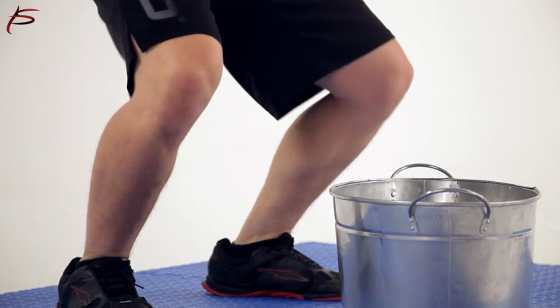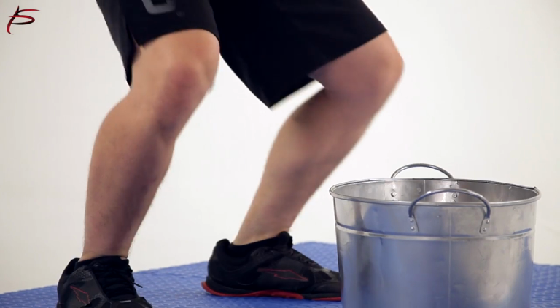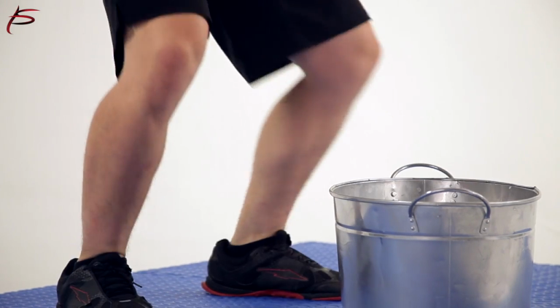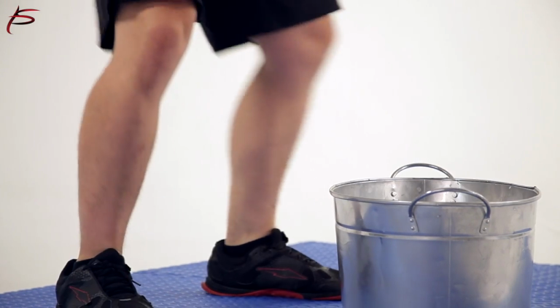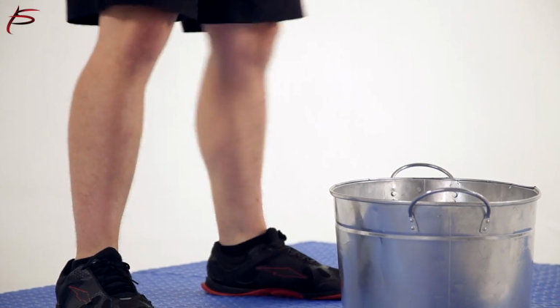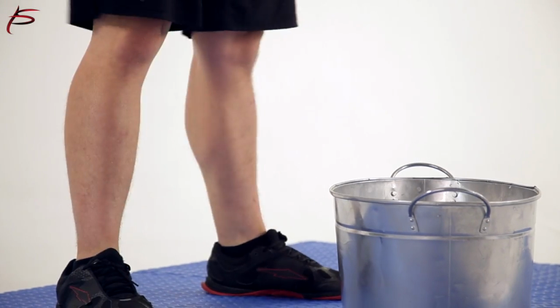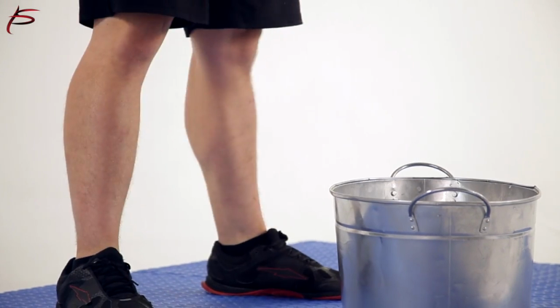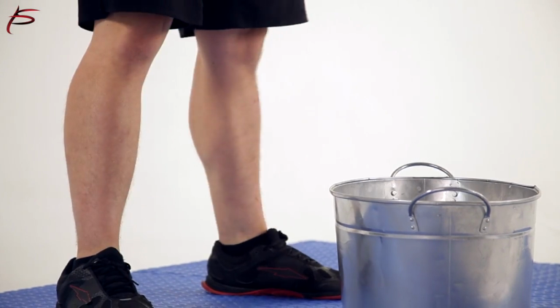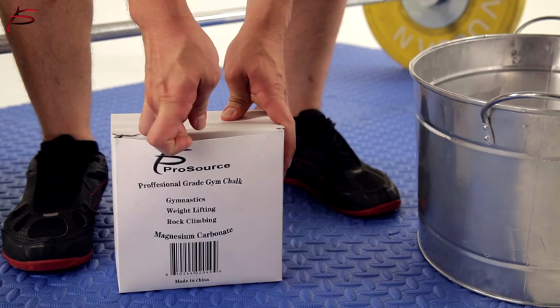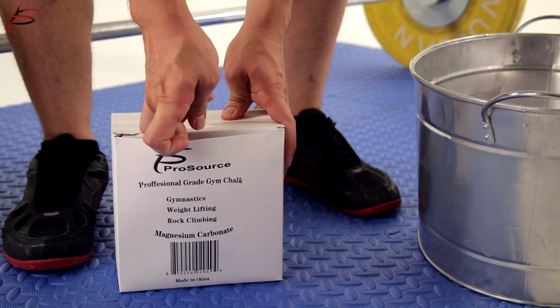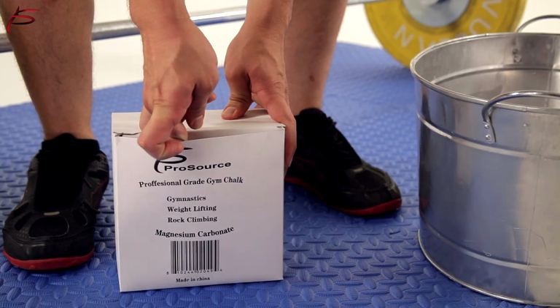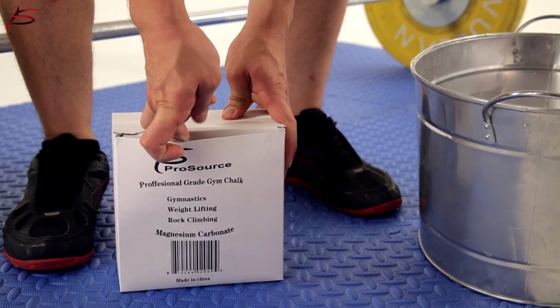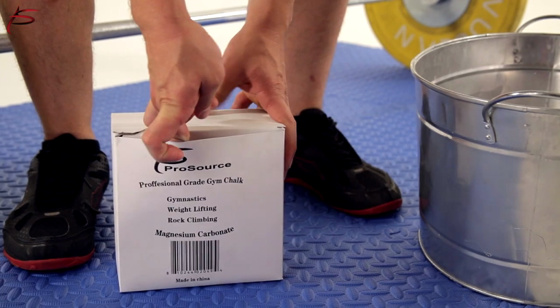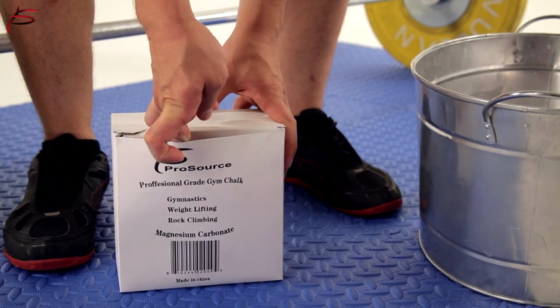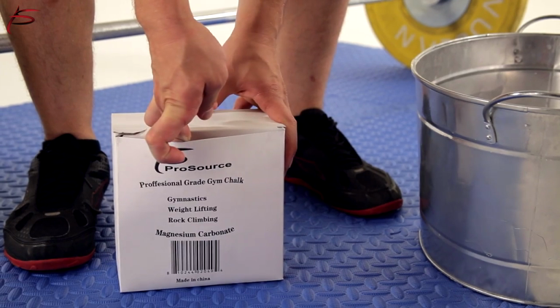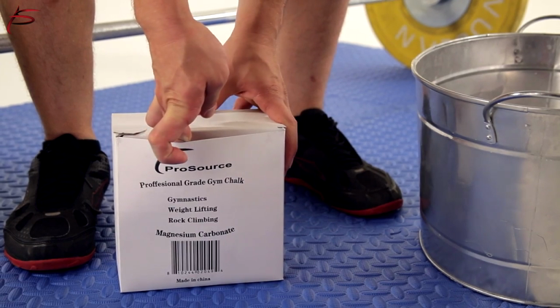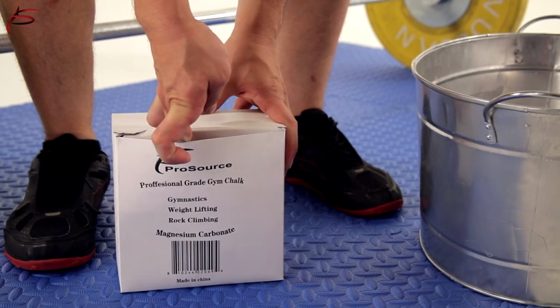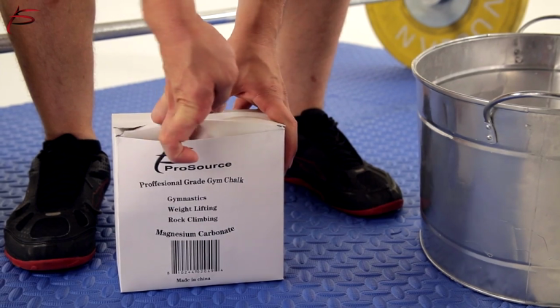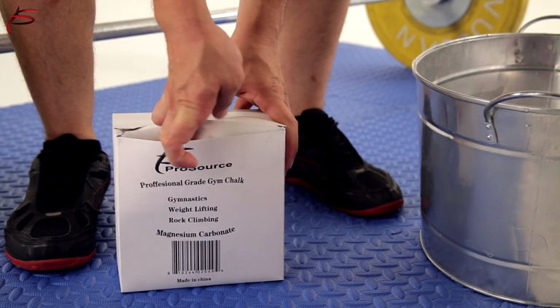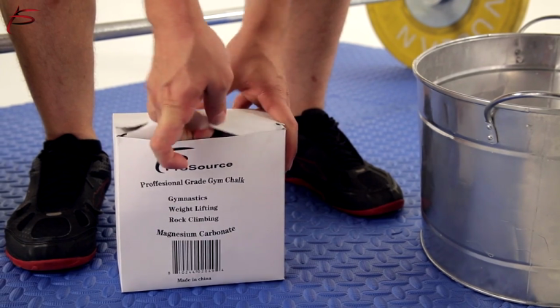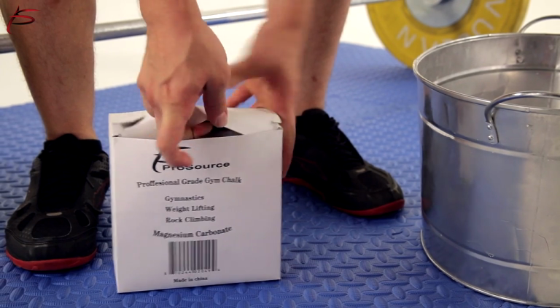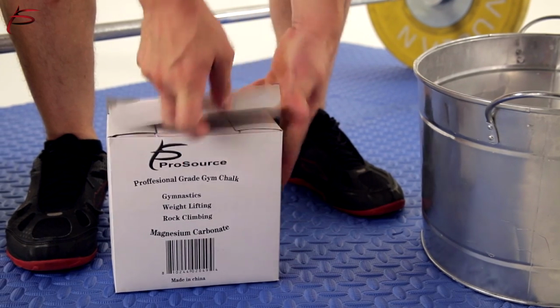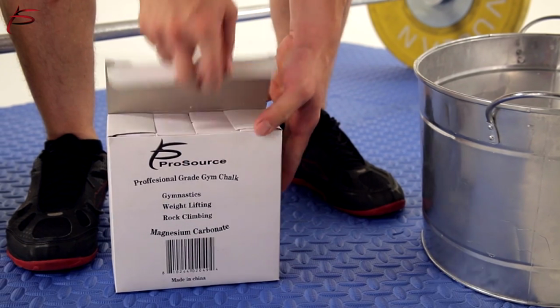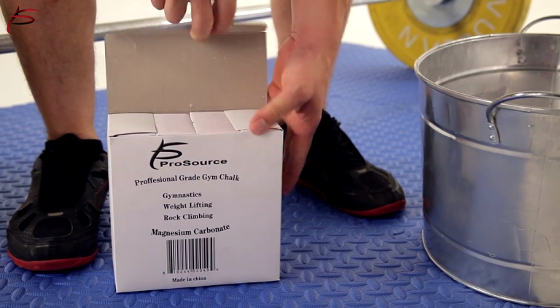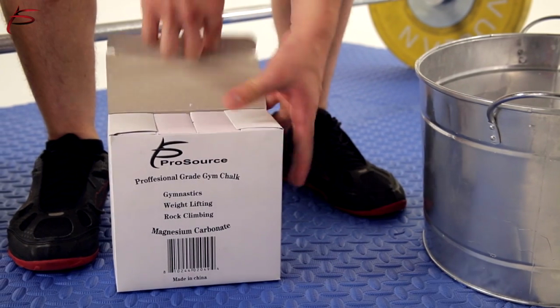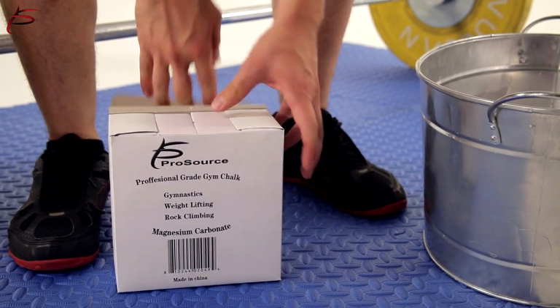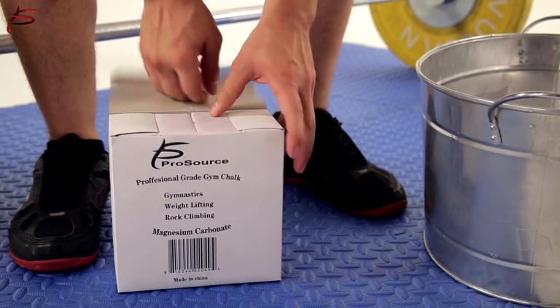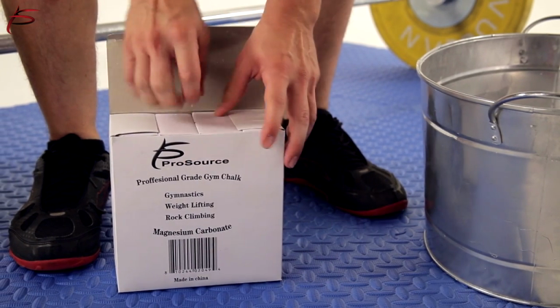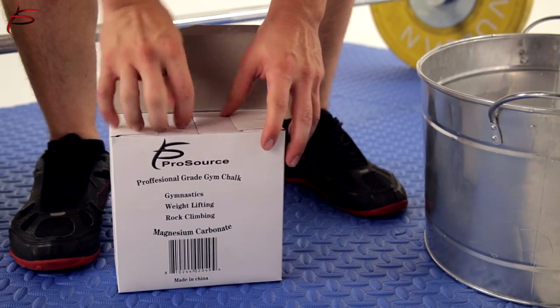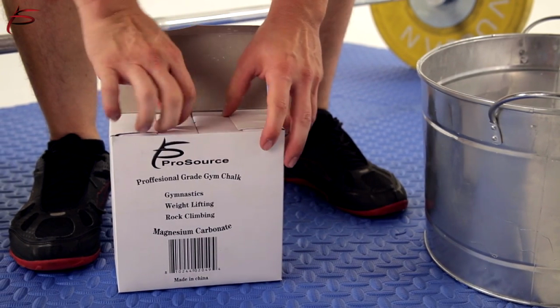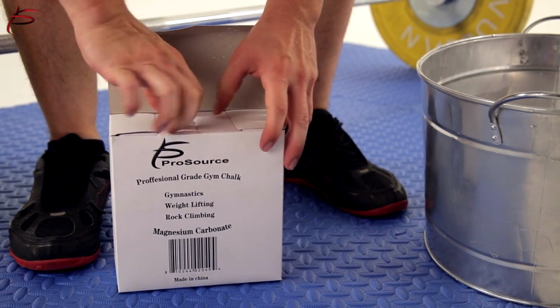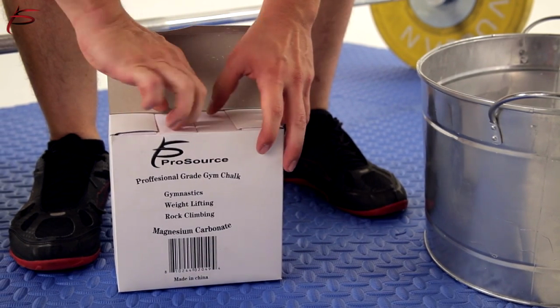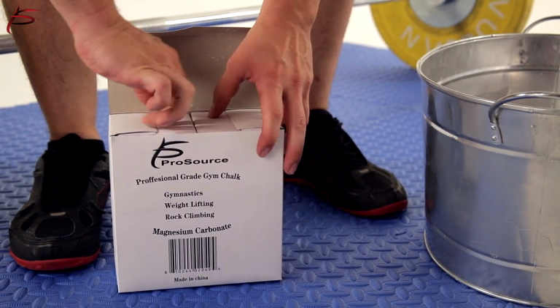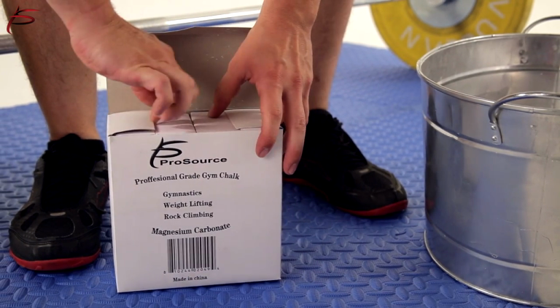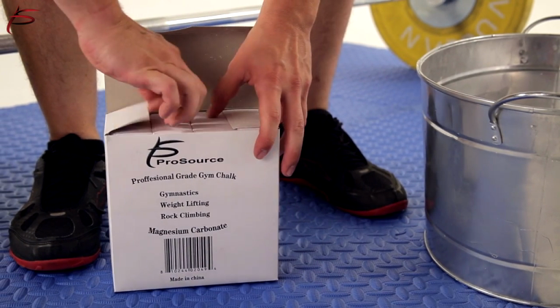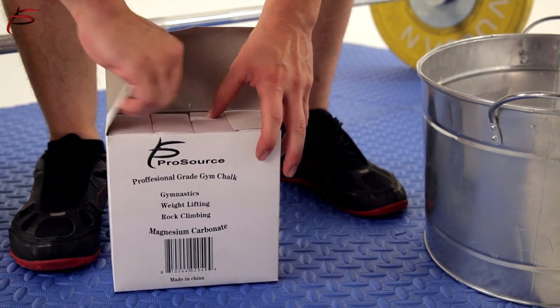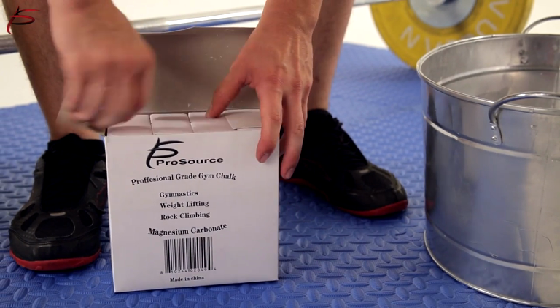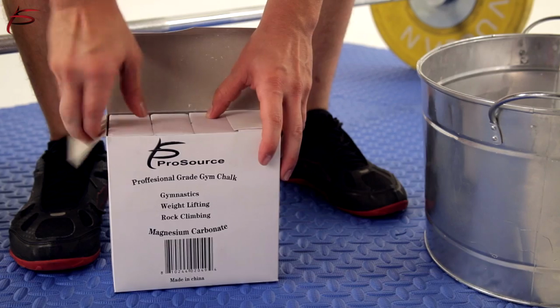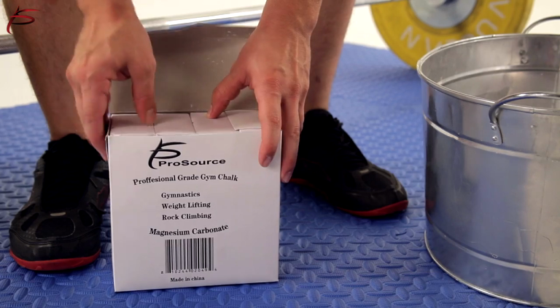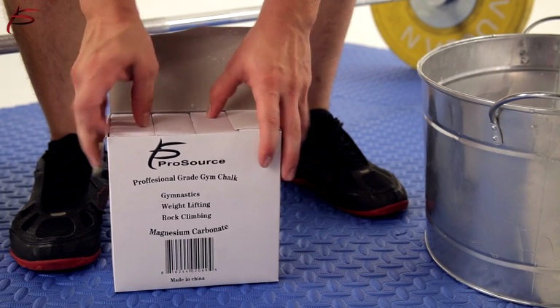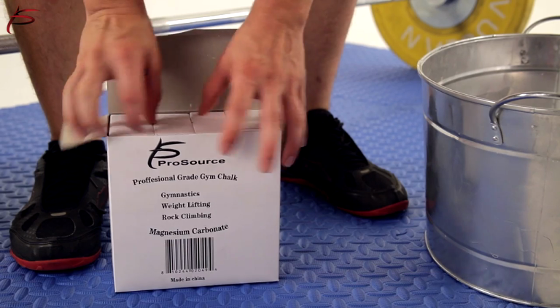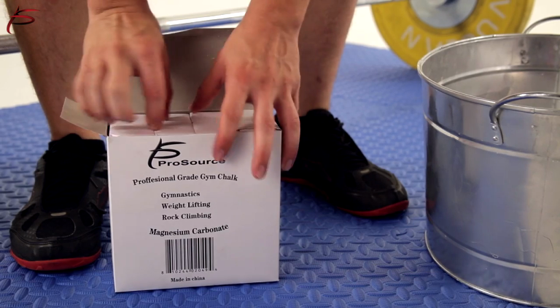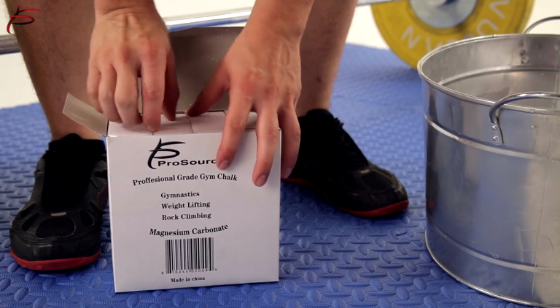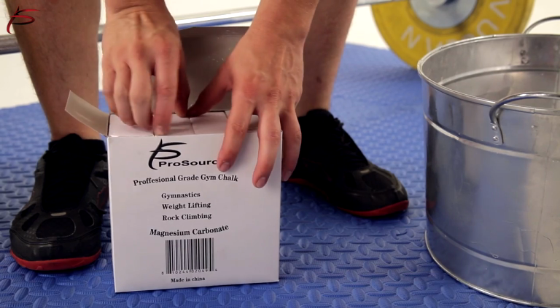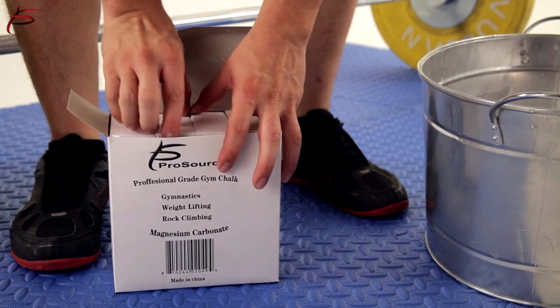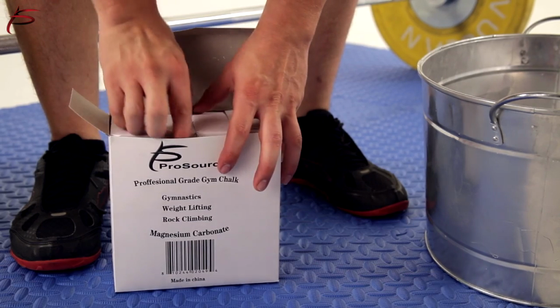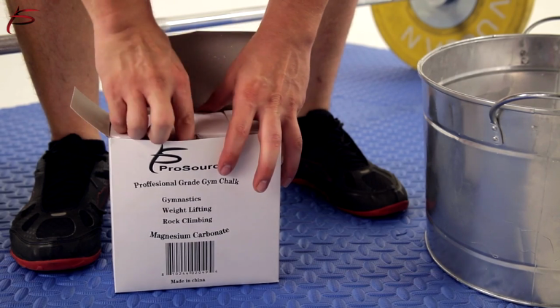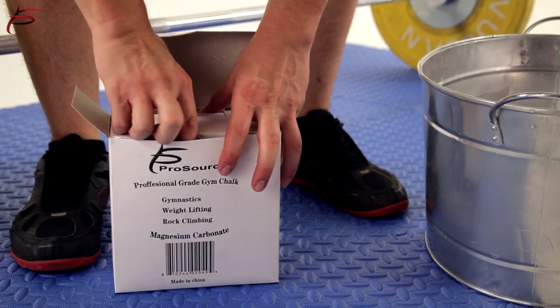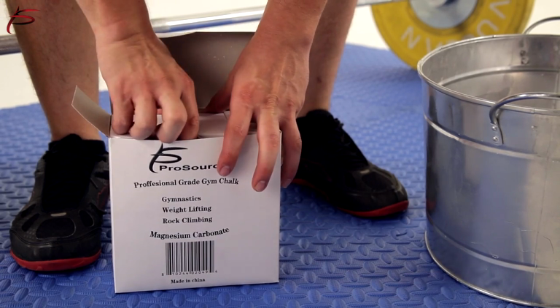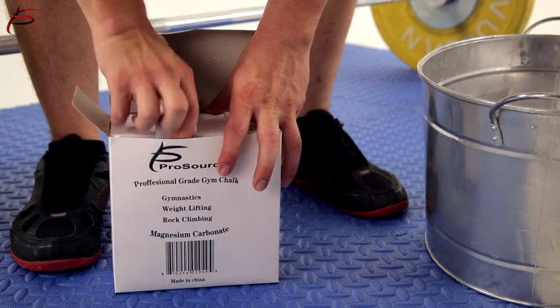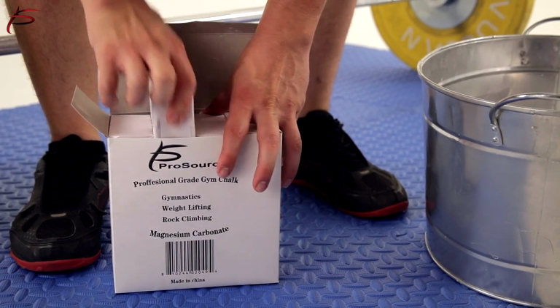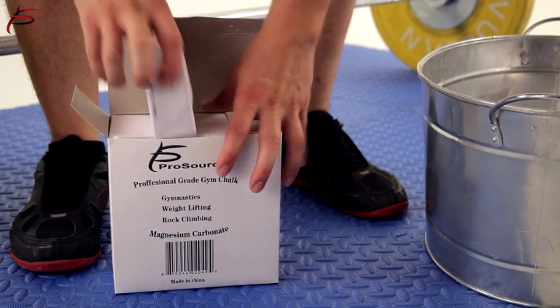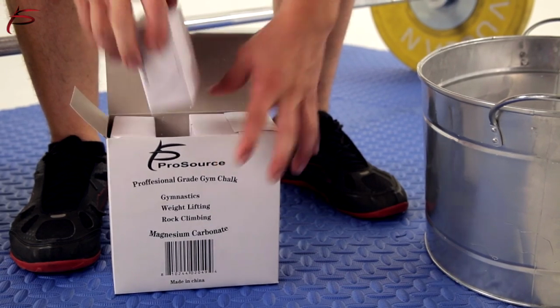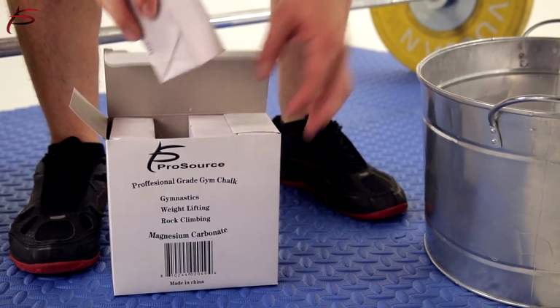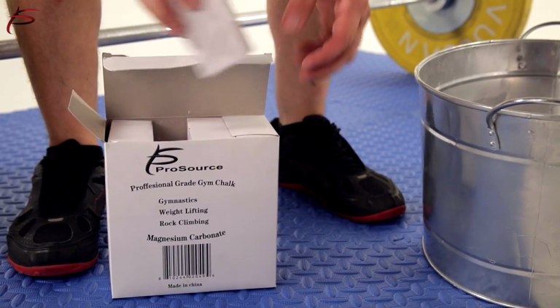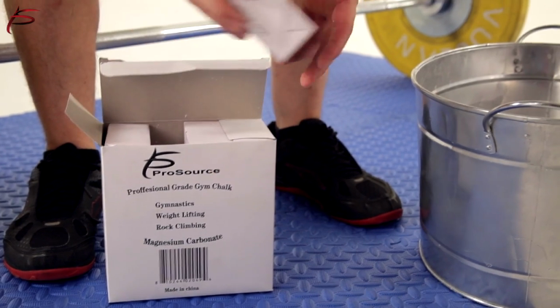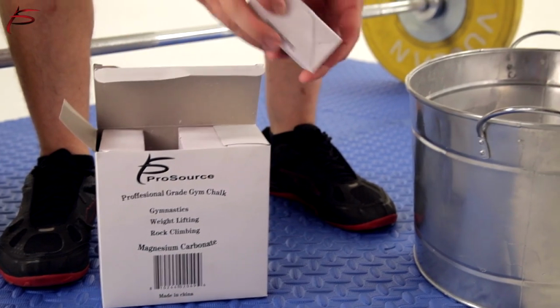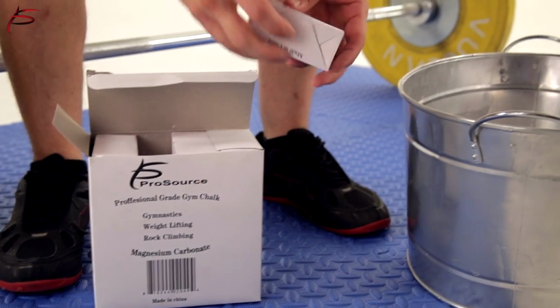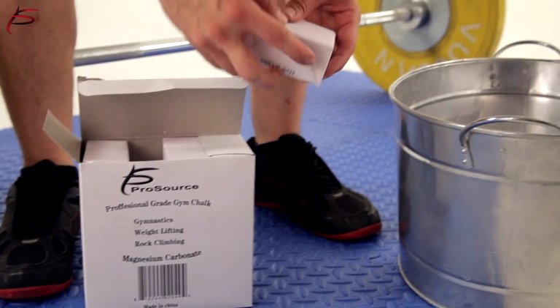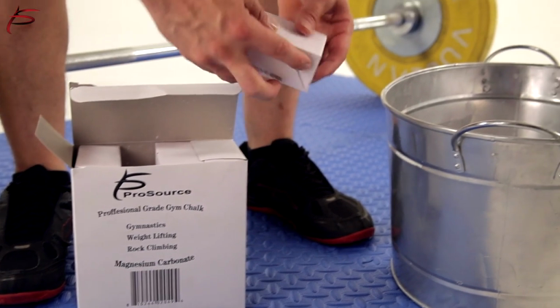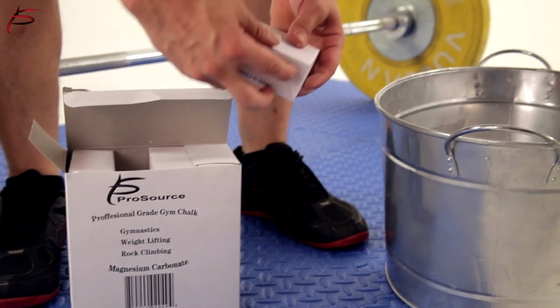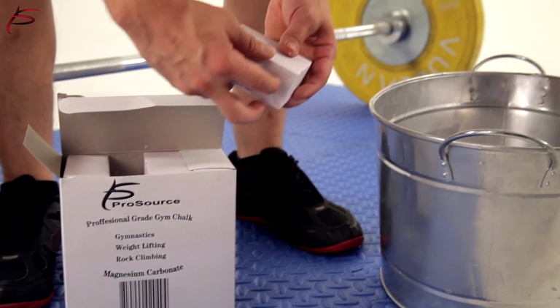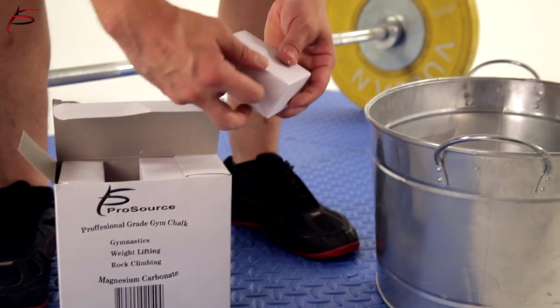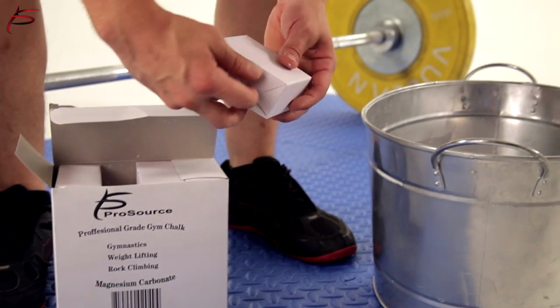ProSource's Professional 1lb Gym Chalk Pack comes individually wrapped into 8 2oz blocks for extra convenience.